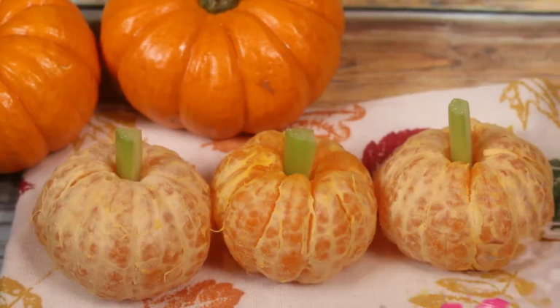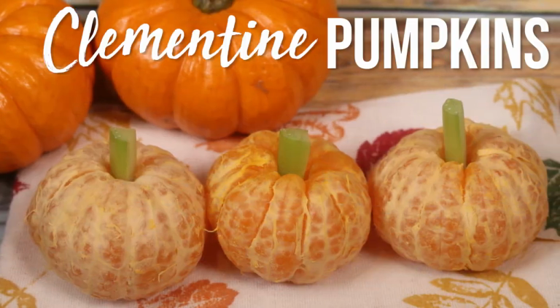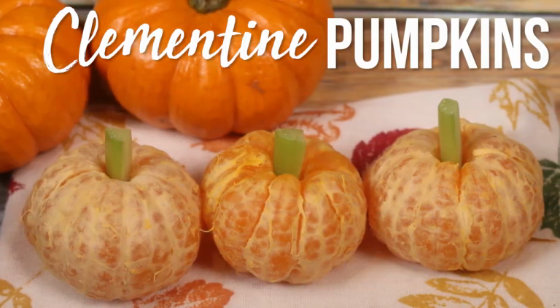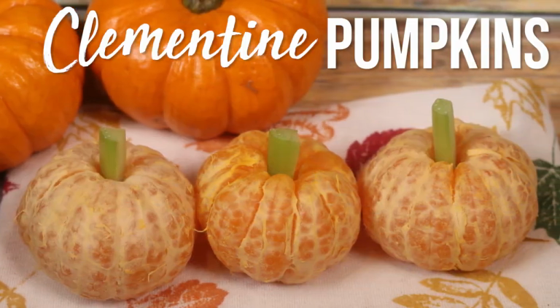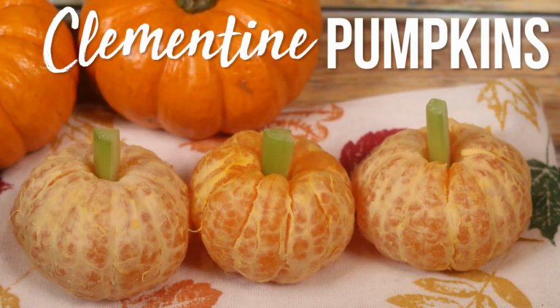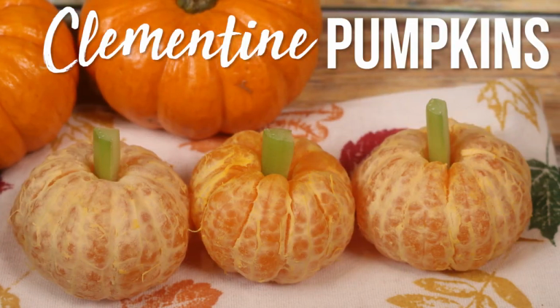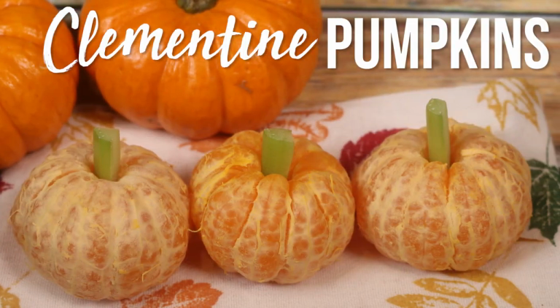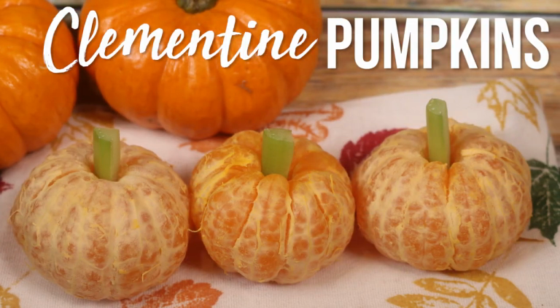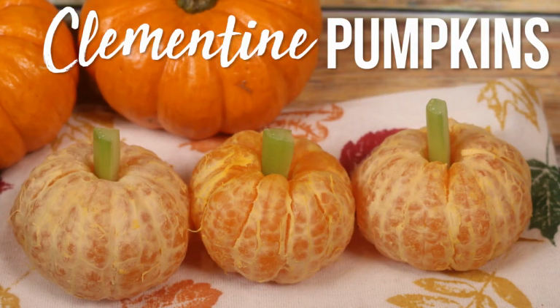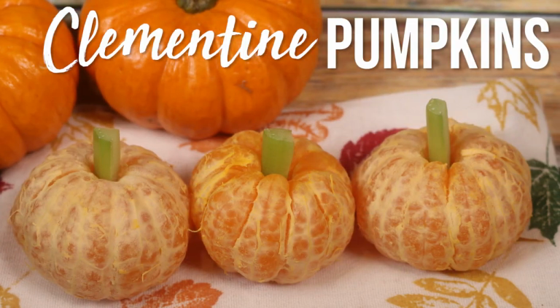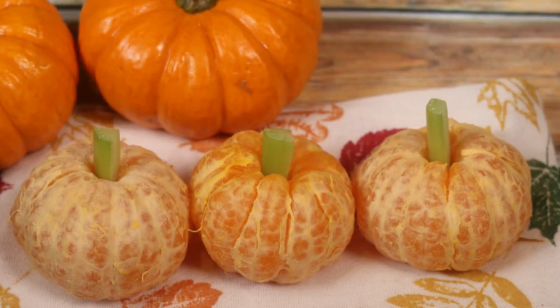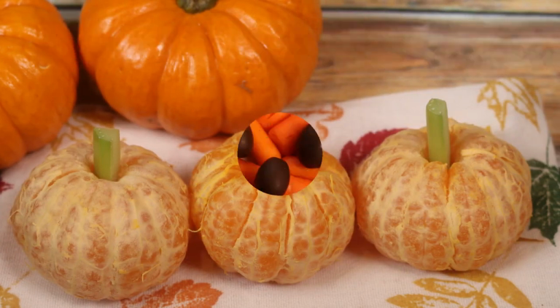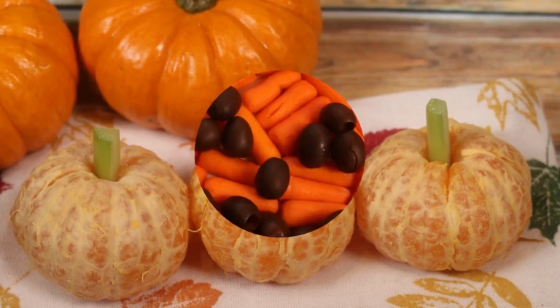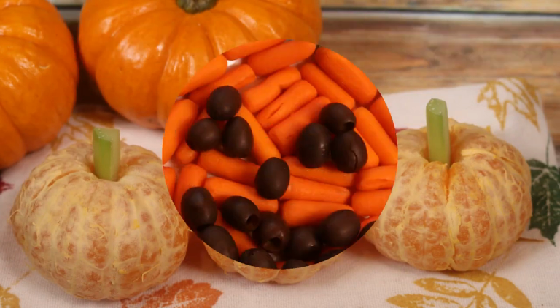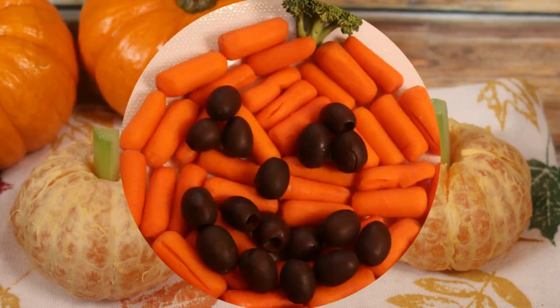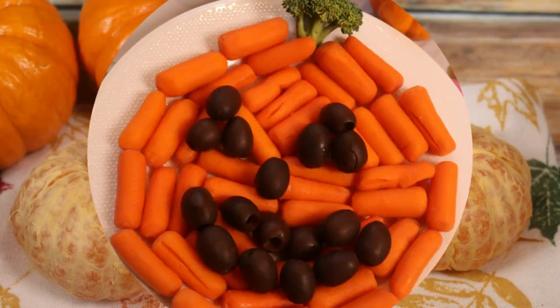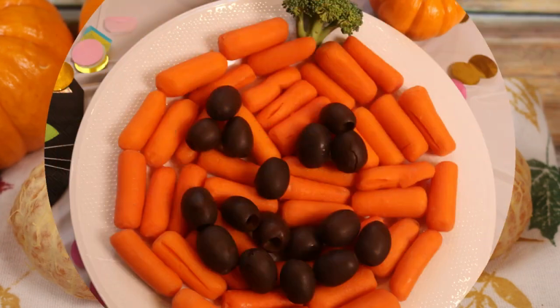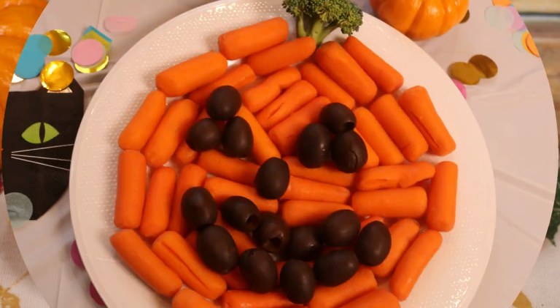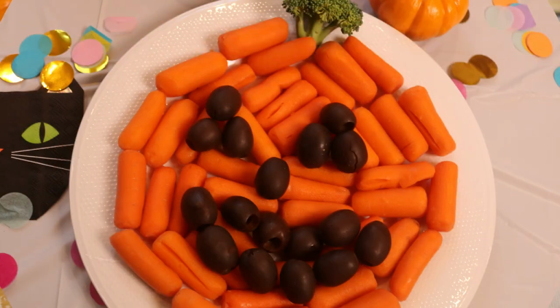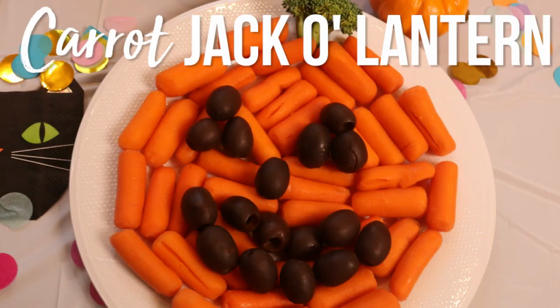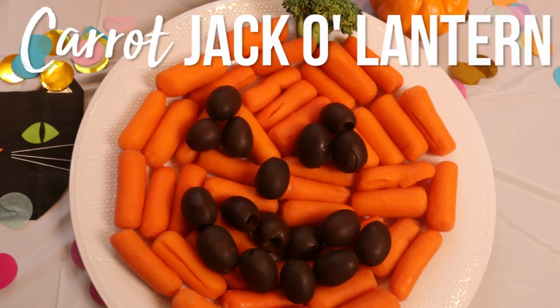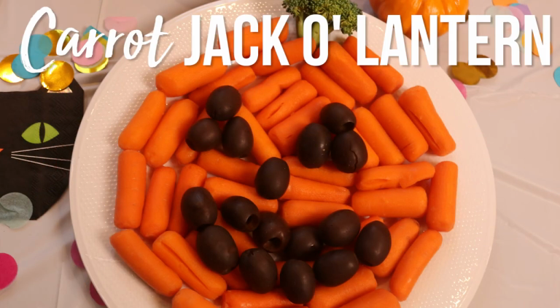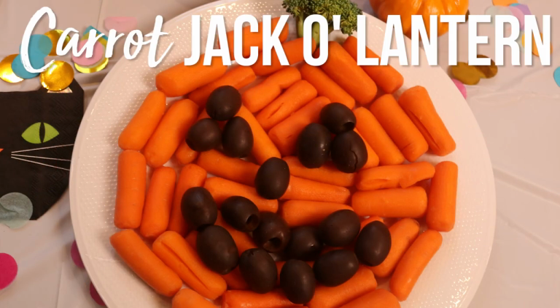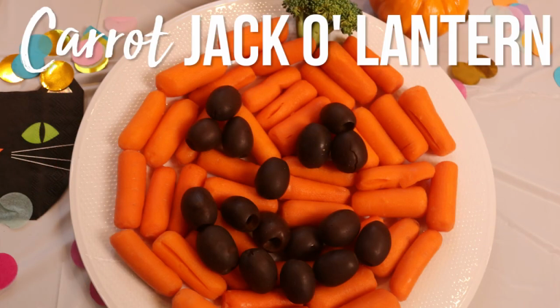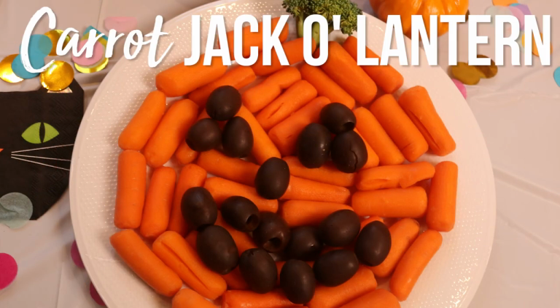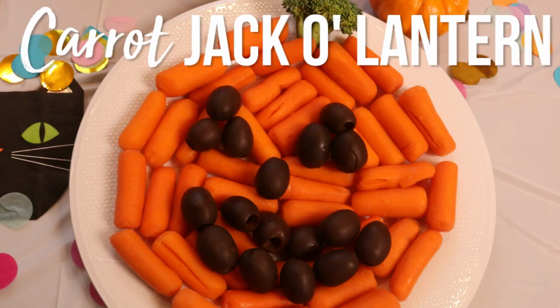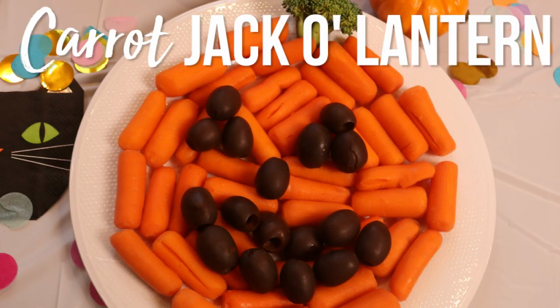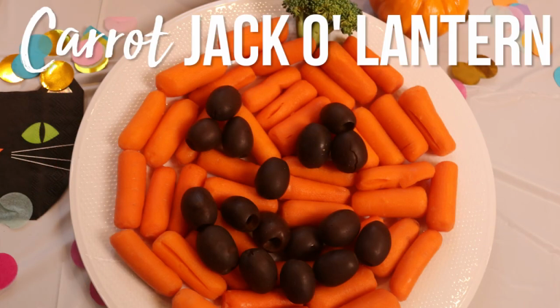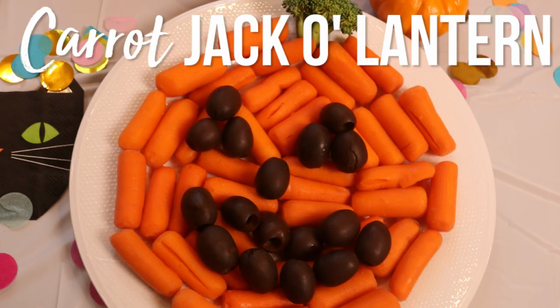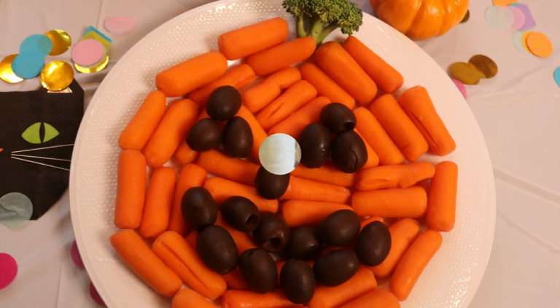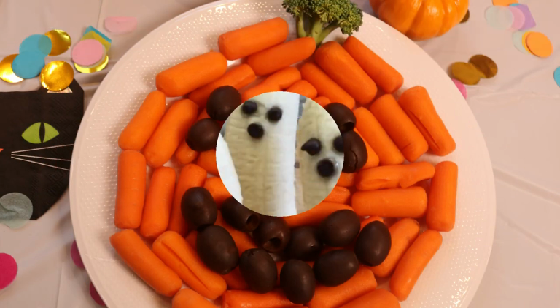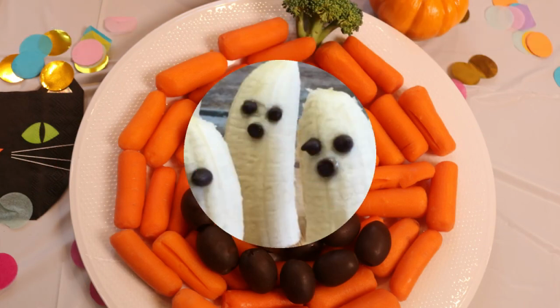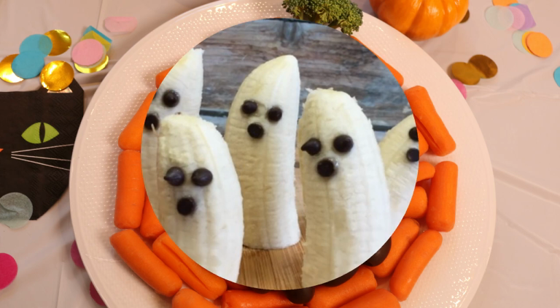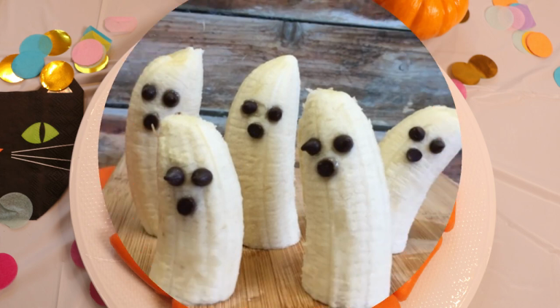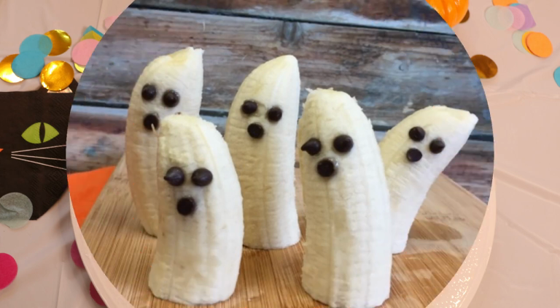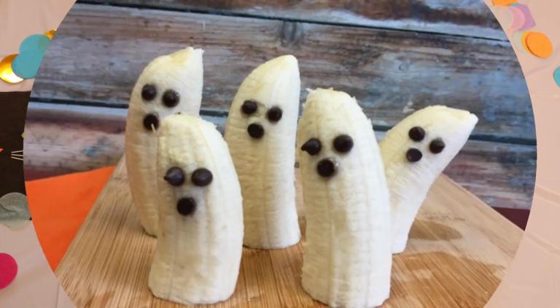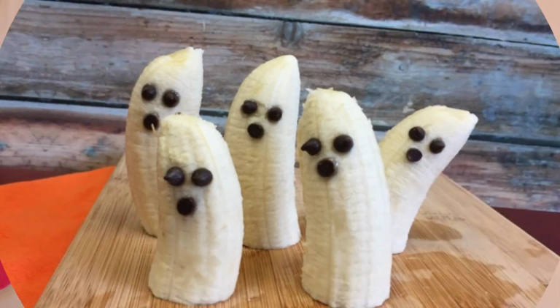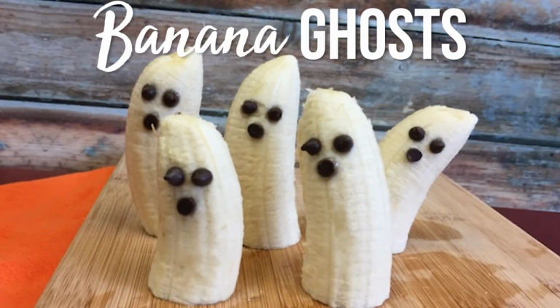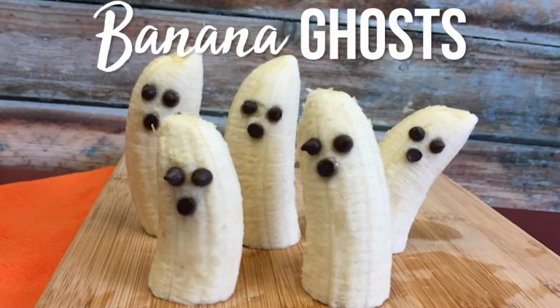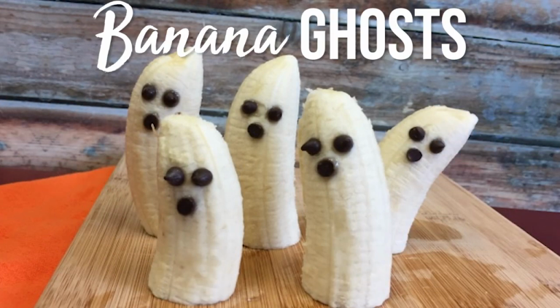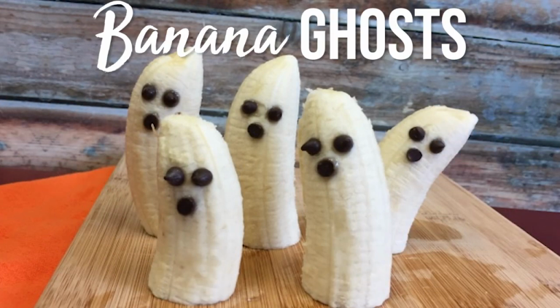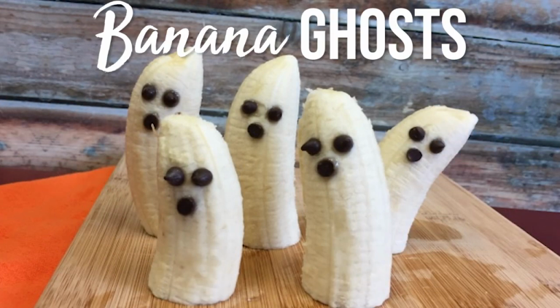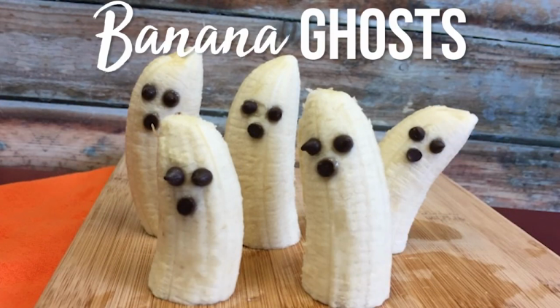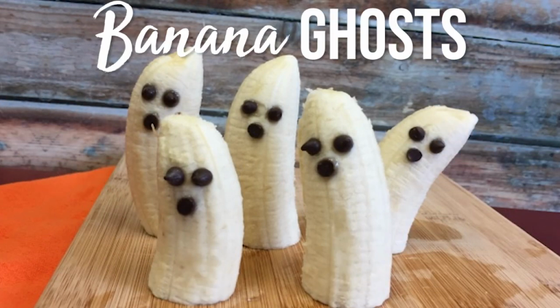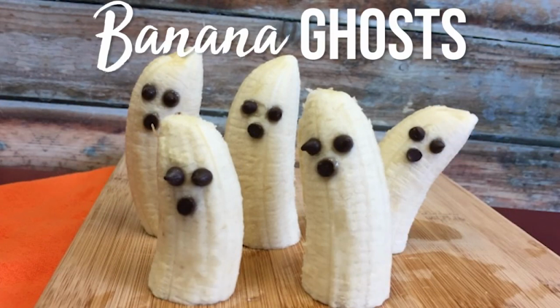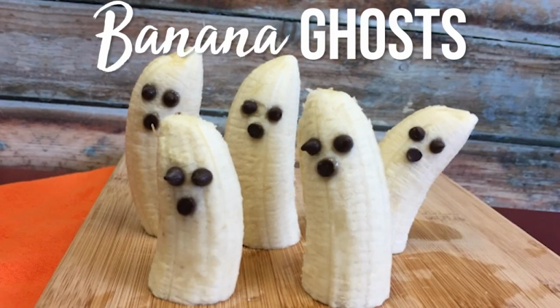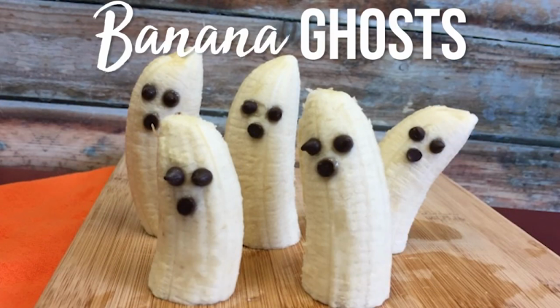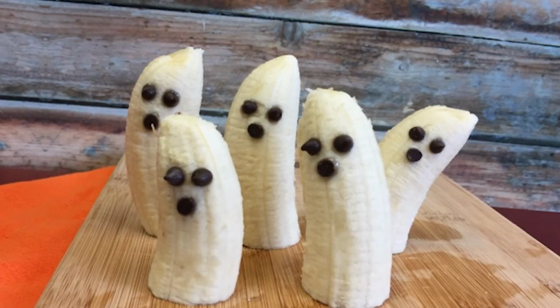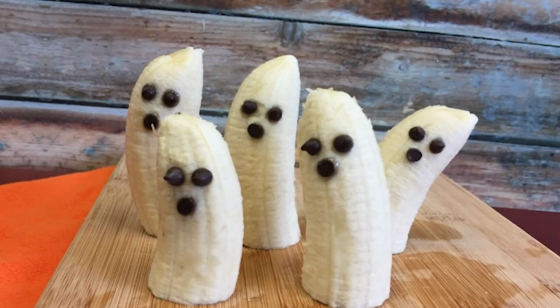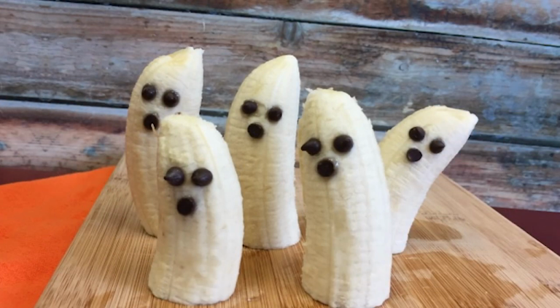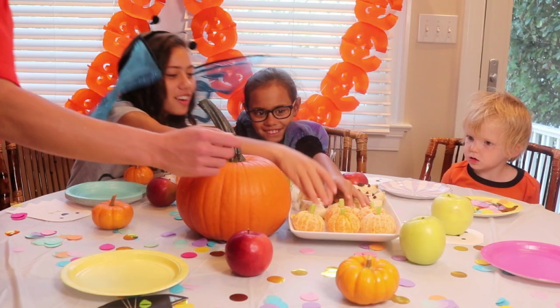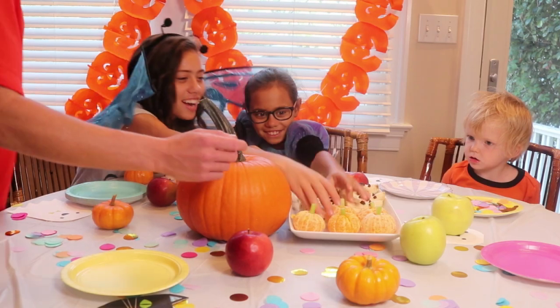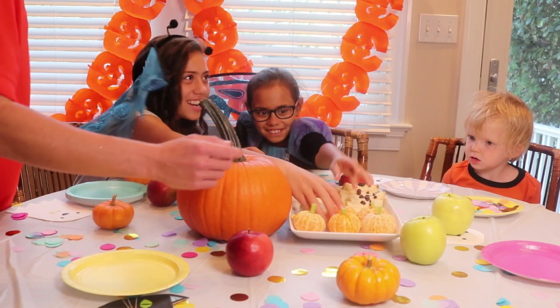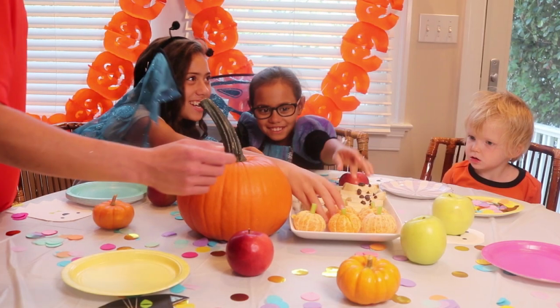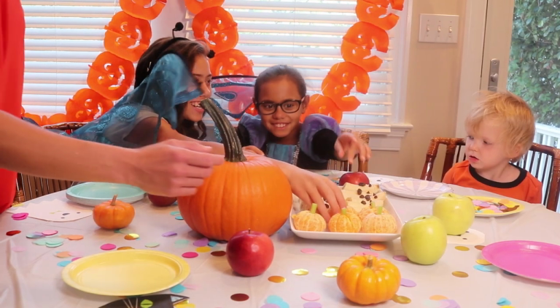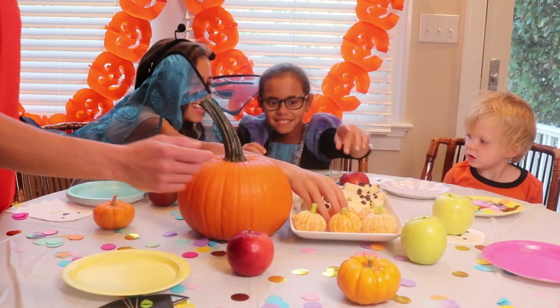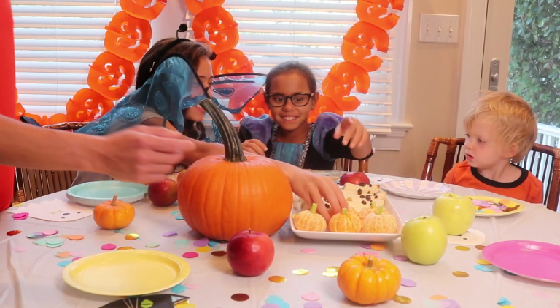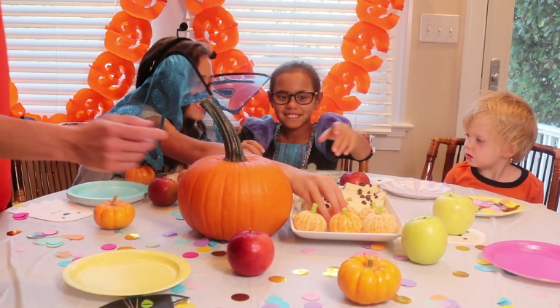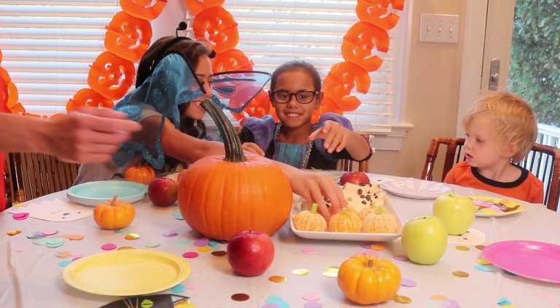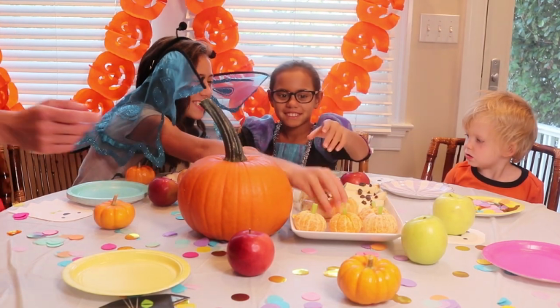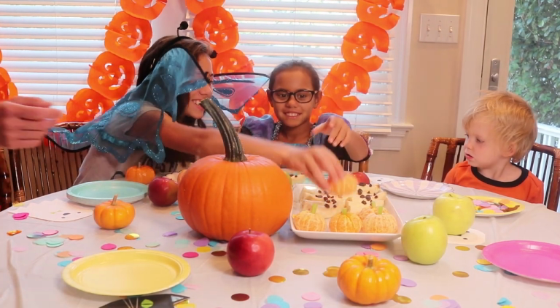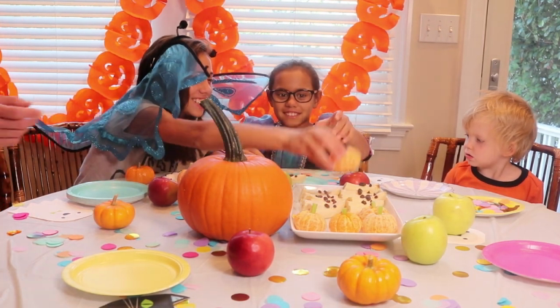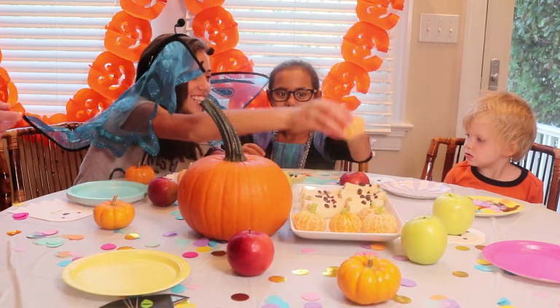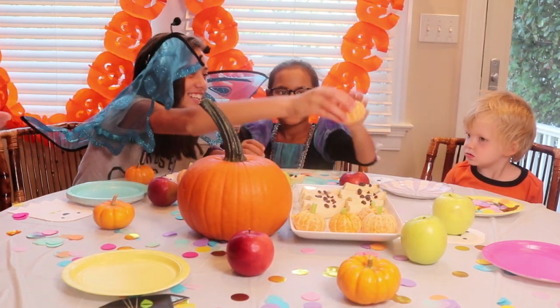Don't forget about fruits and vegetables. With a little imagination, your bananas can be ghosts and your clementines and carrots can be pumpkins.